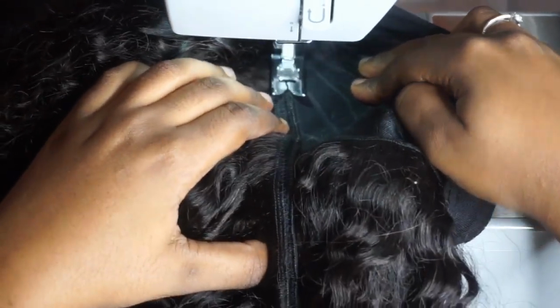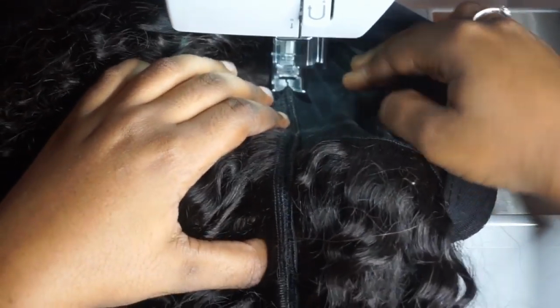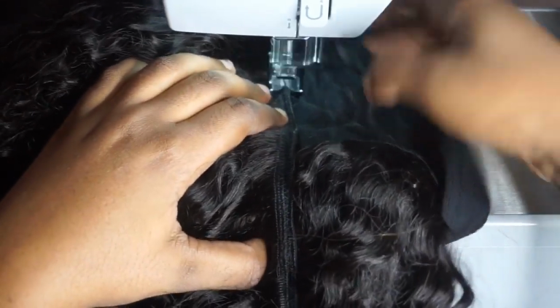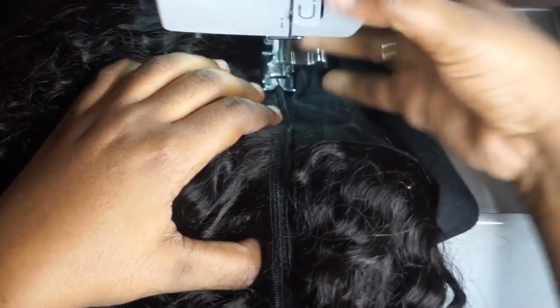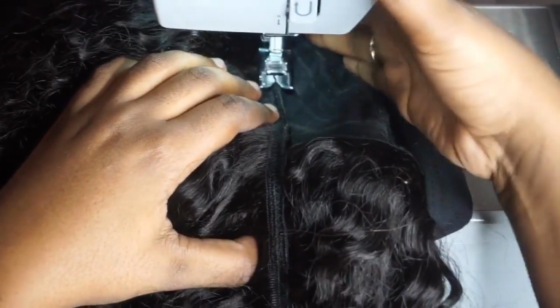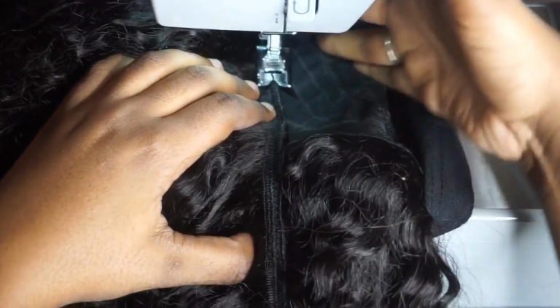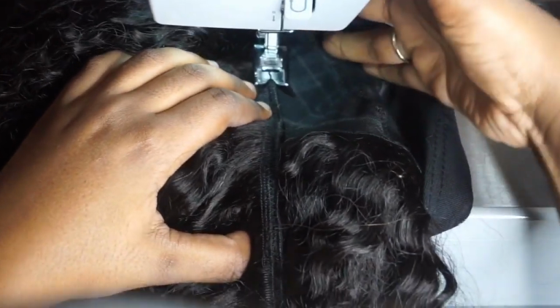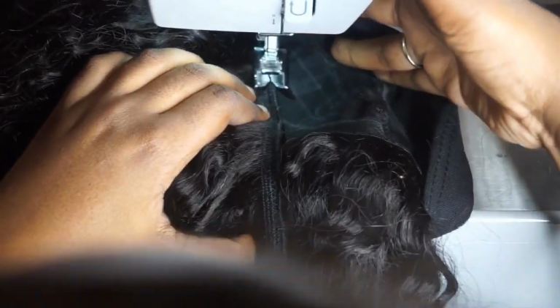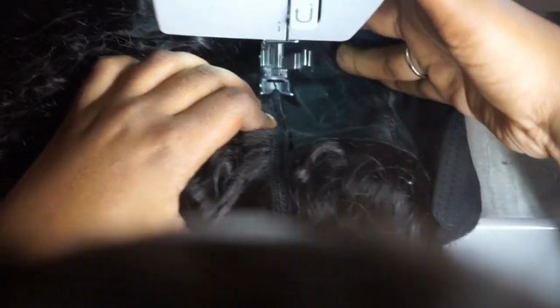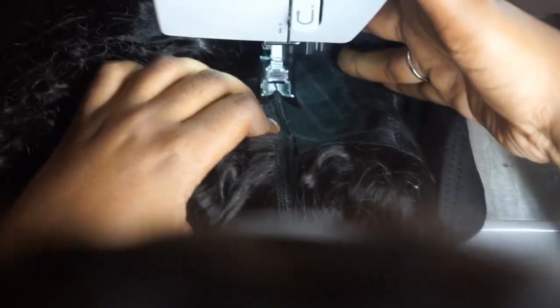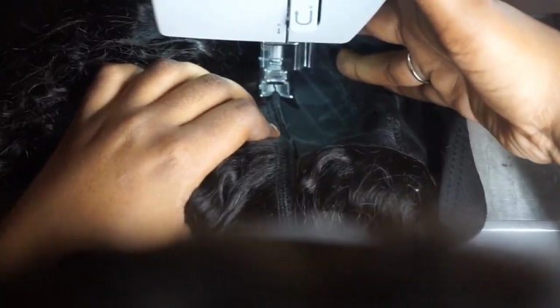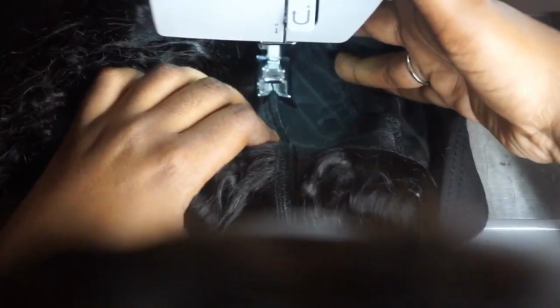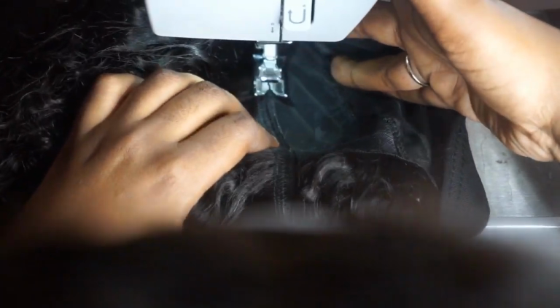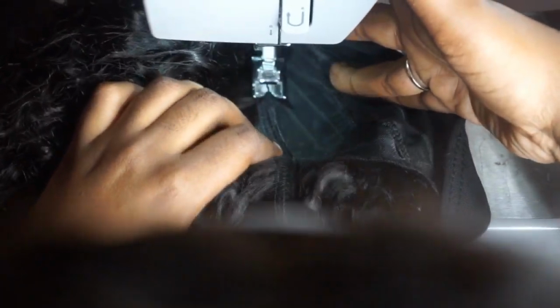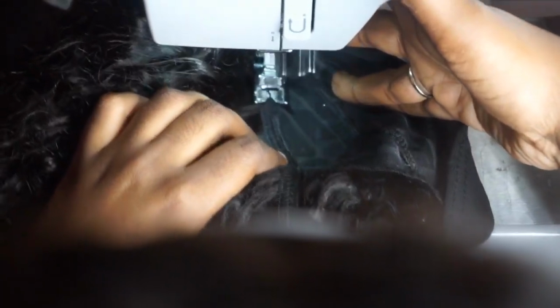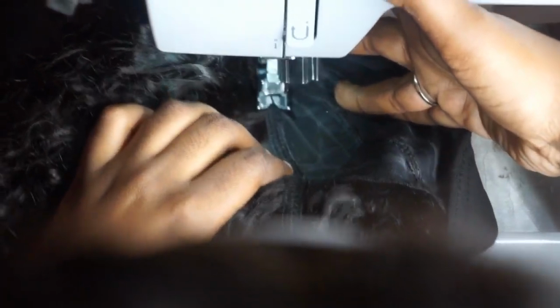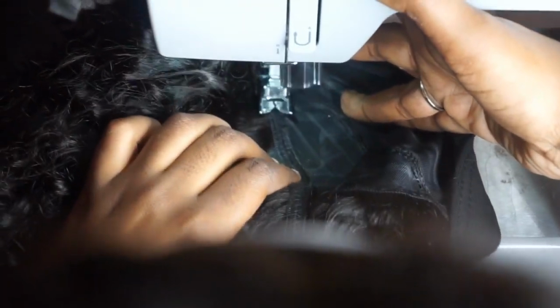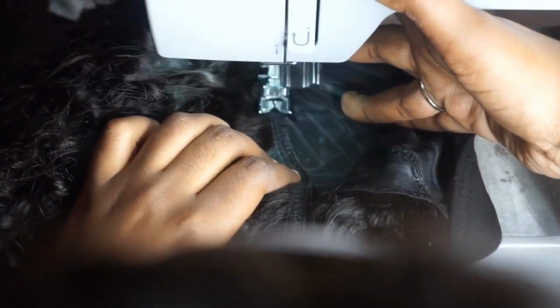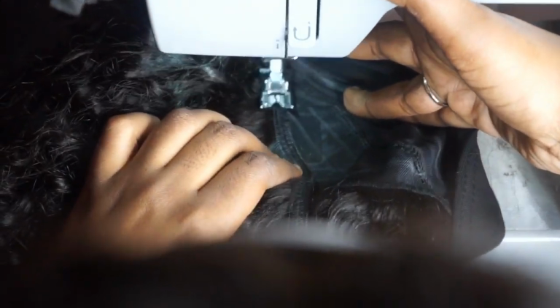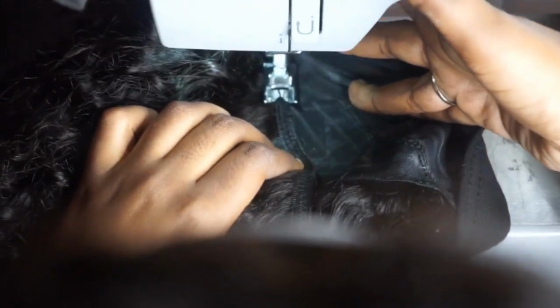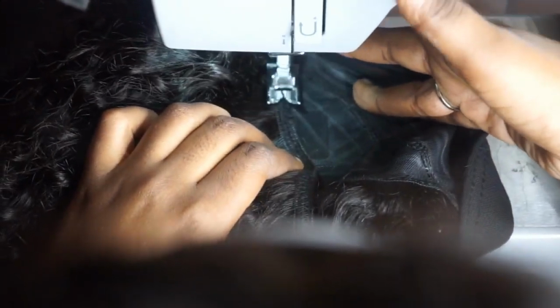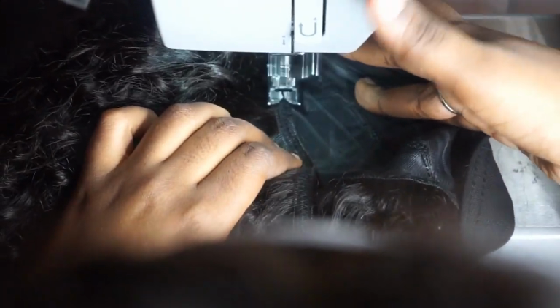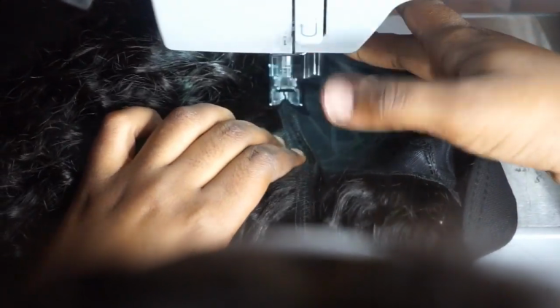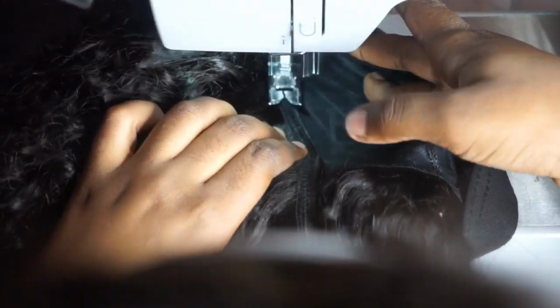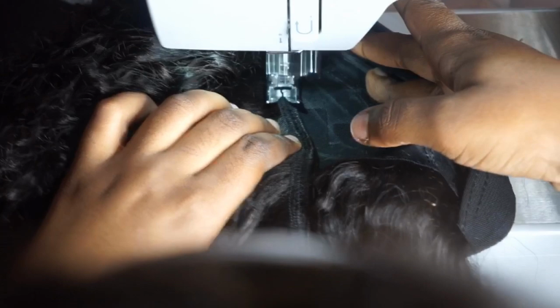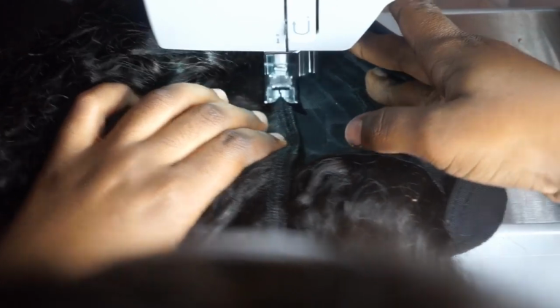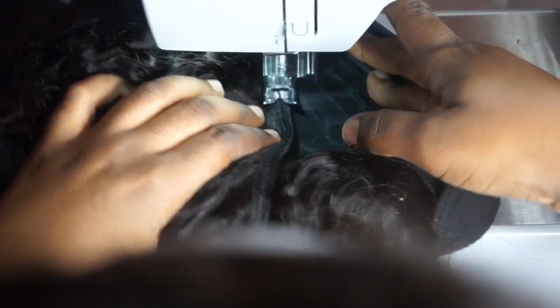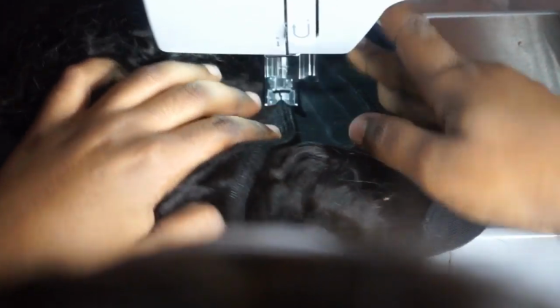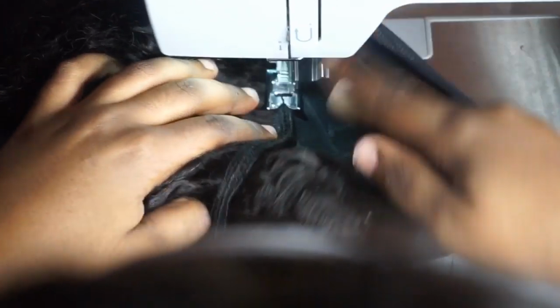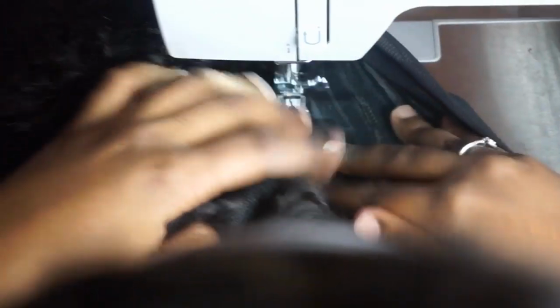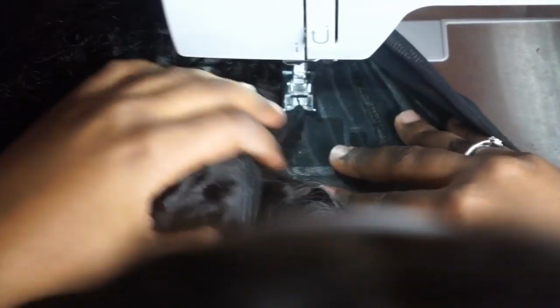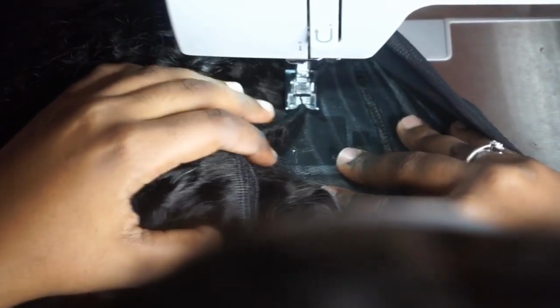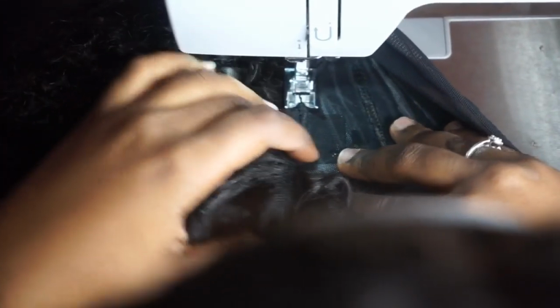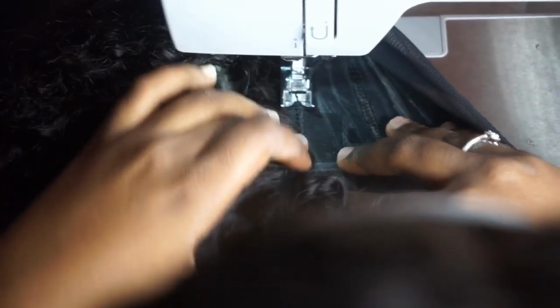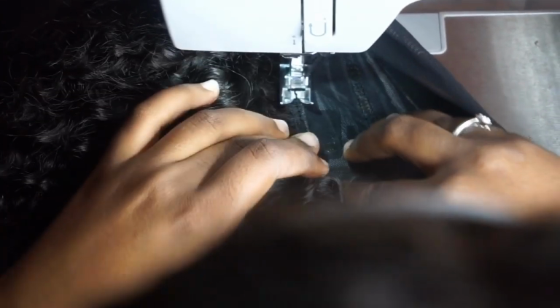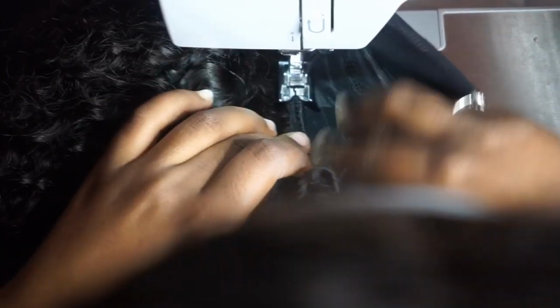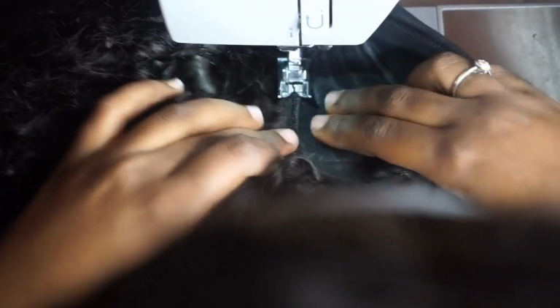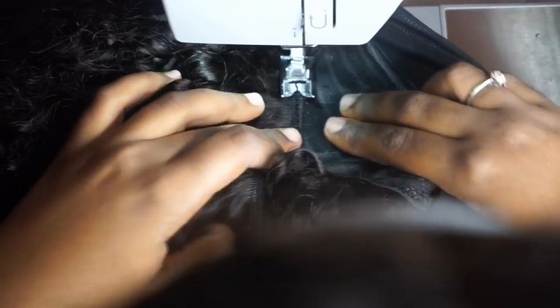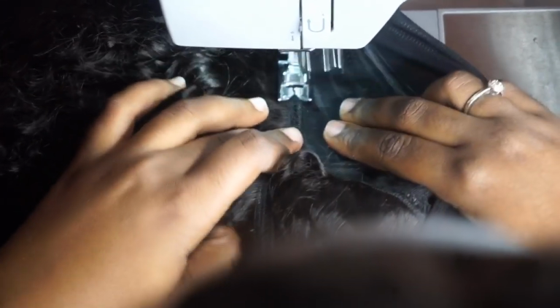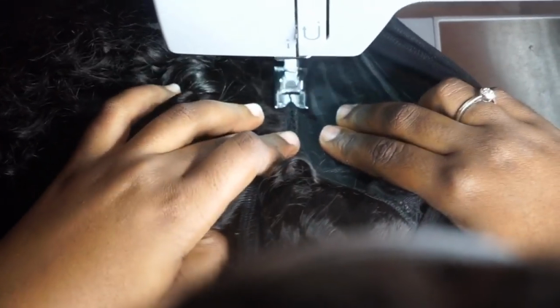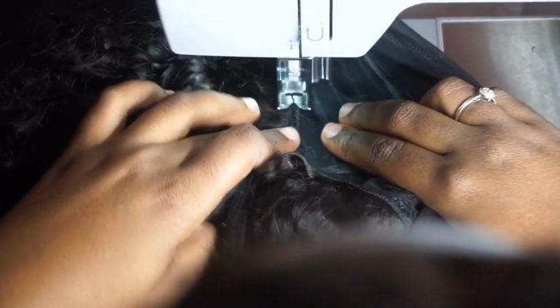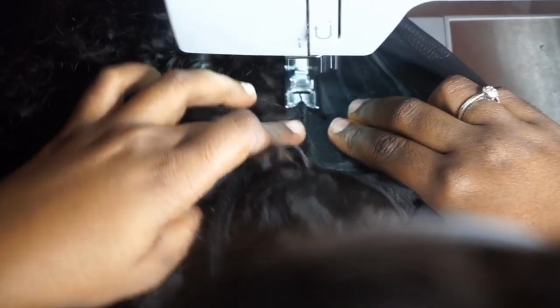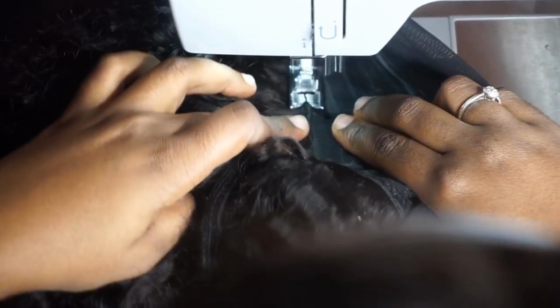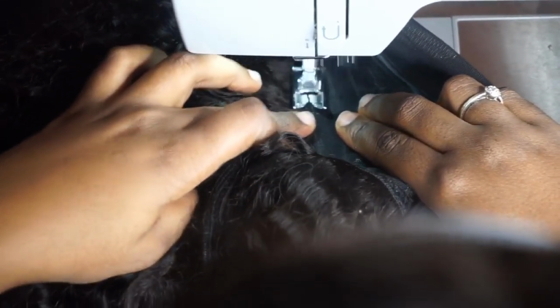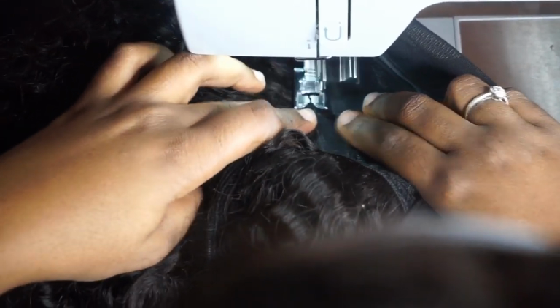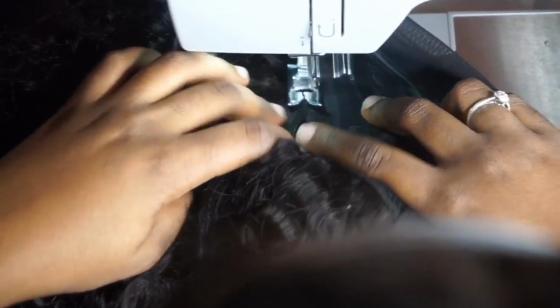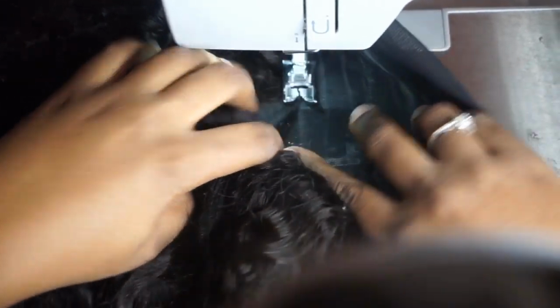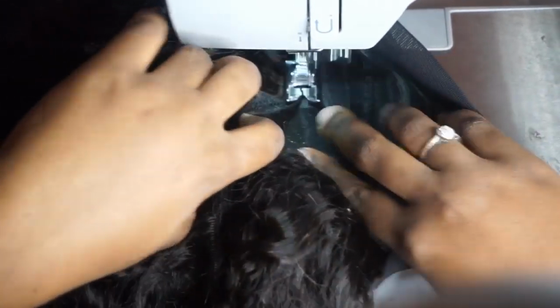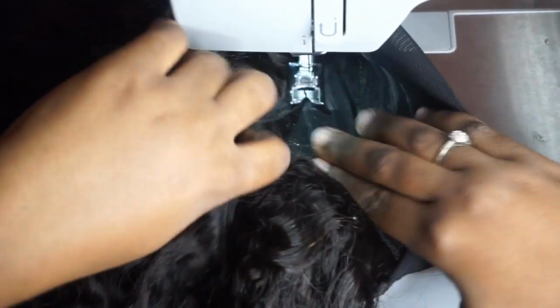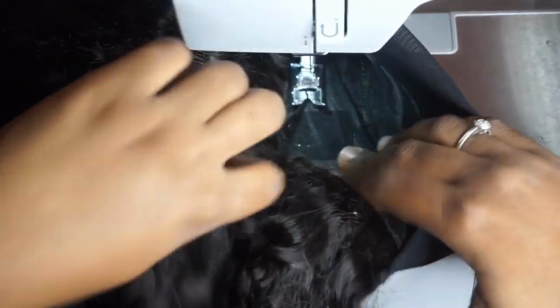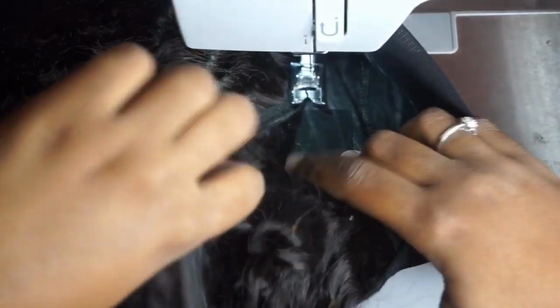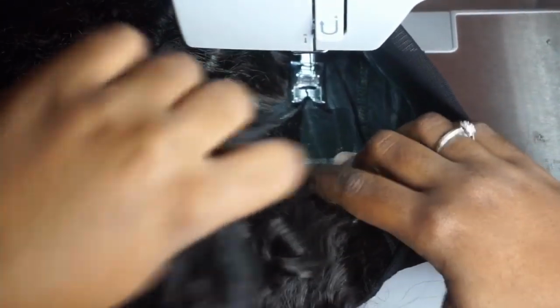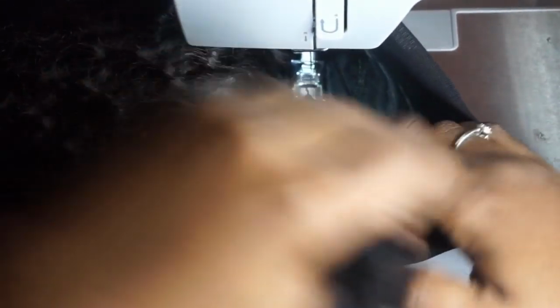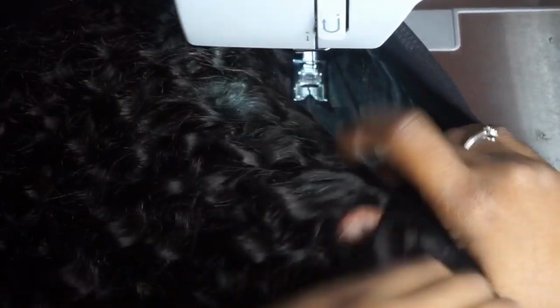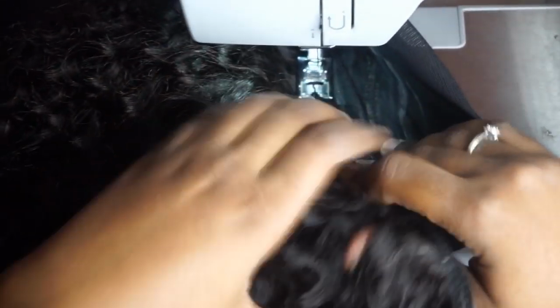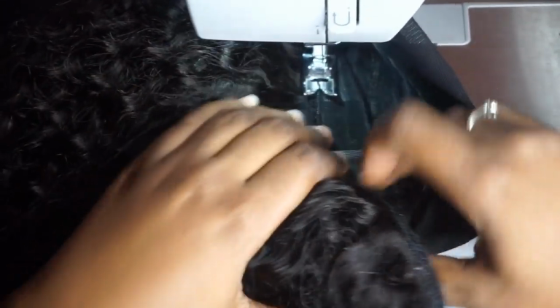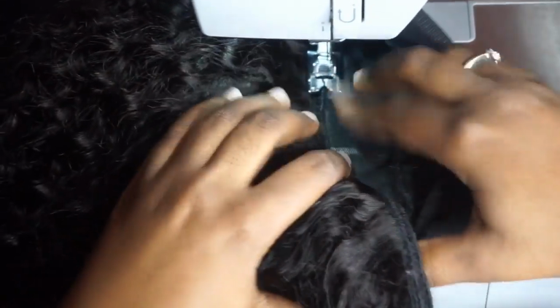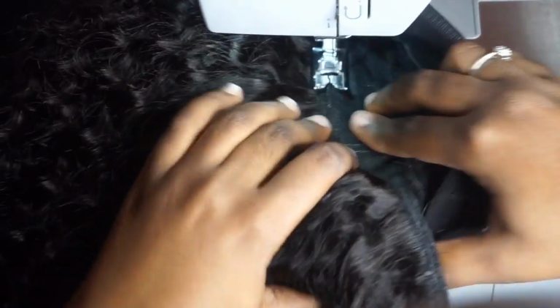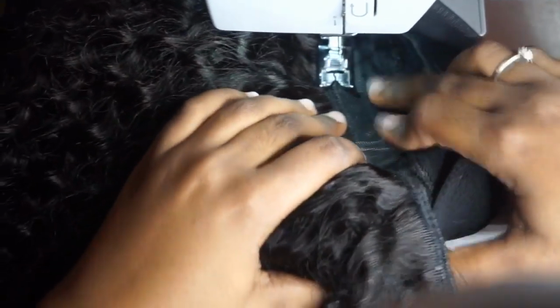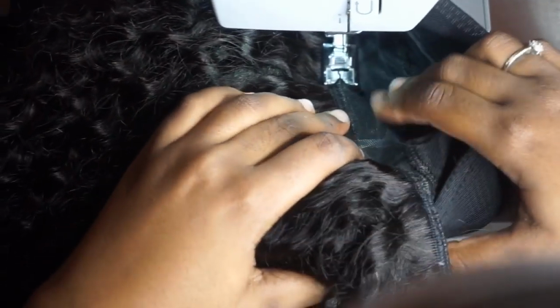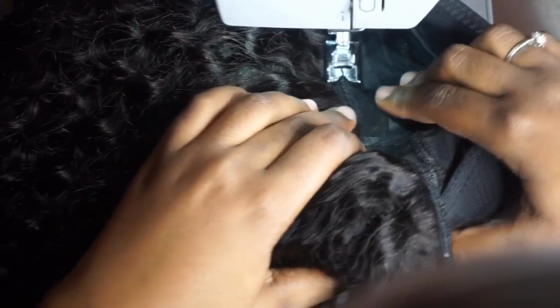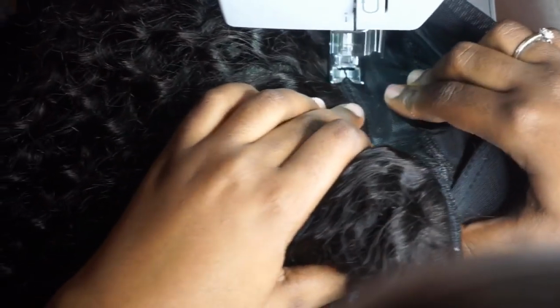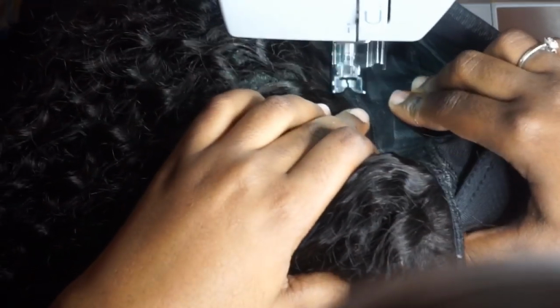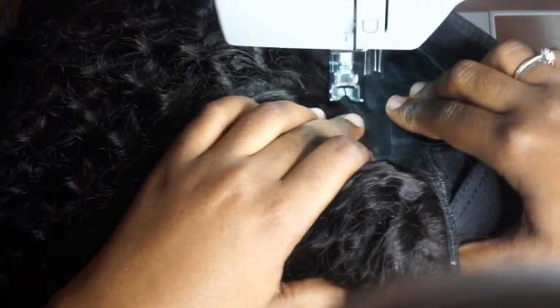Now as you guys can see, I'm using the lines to guide me on where to place my tracks using my sewing machine.